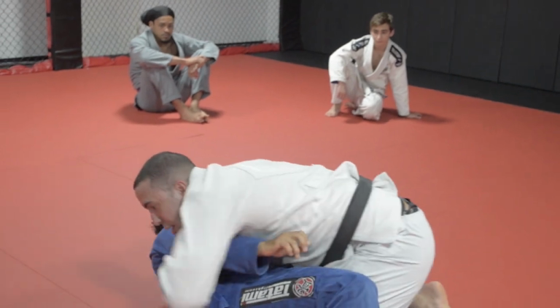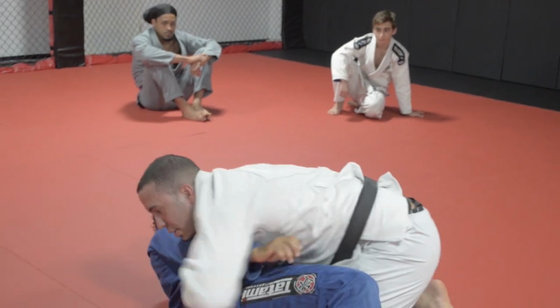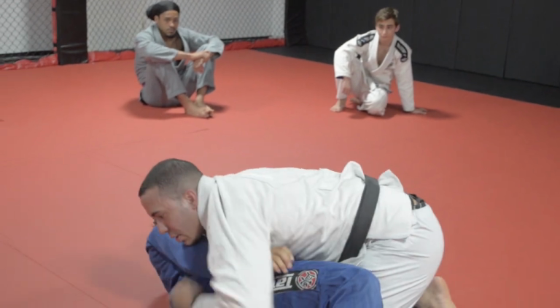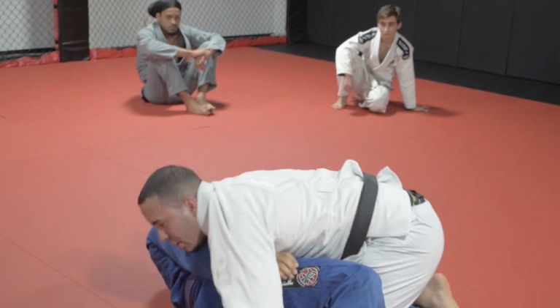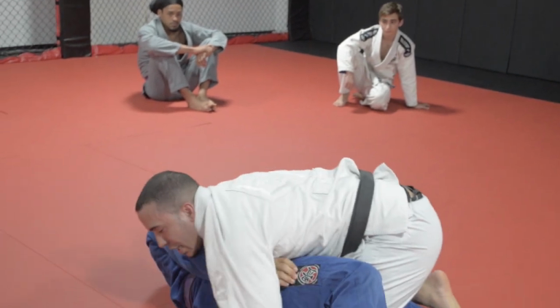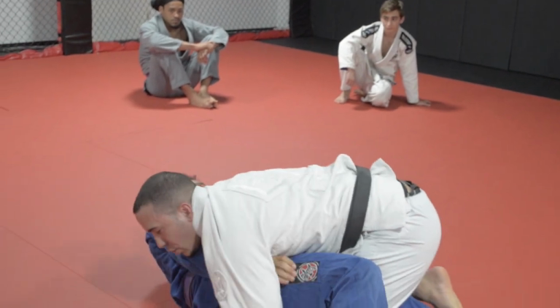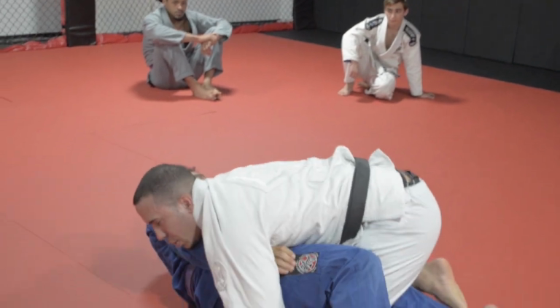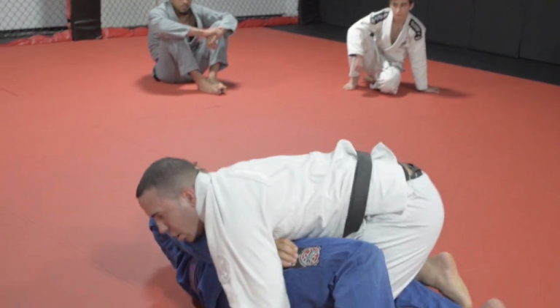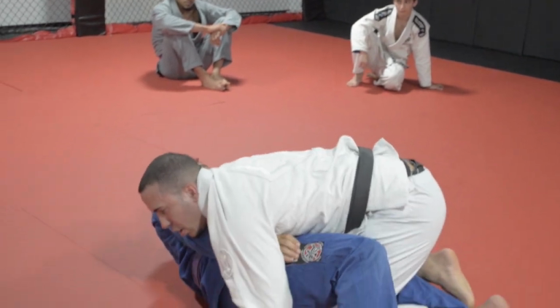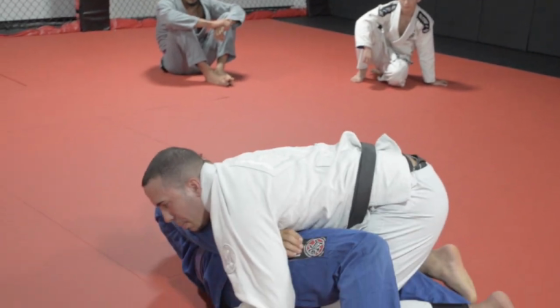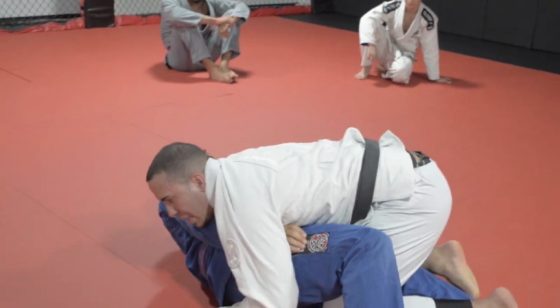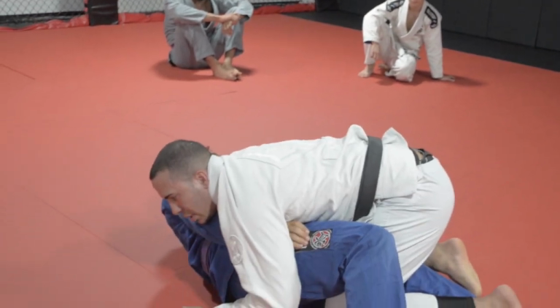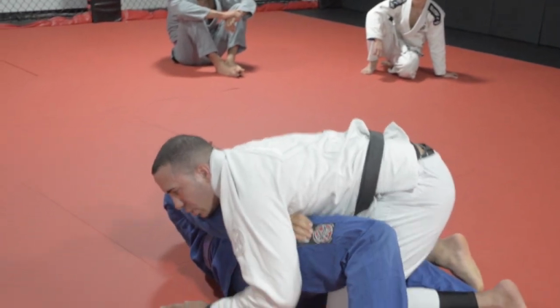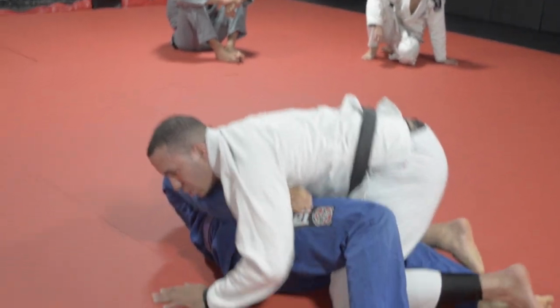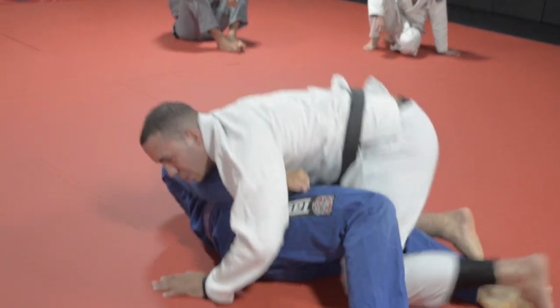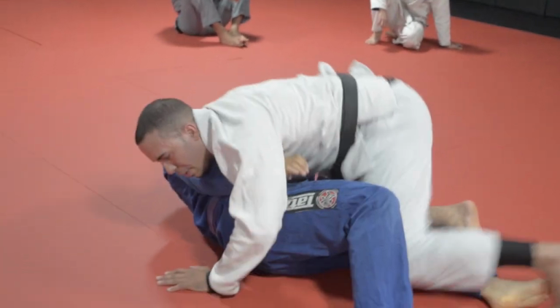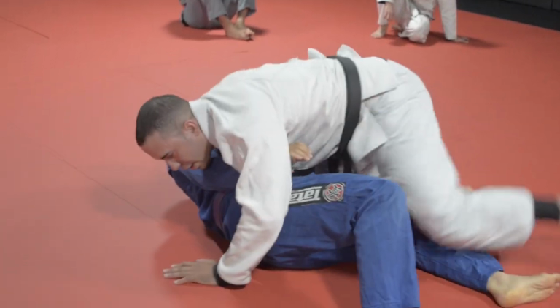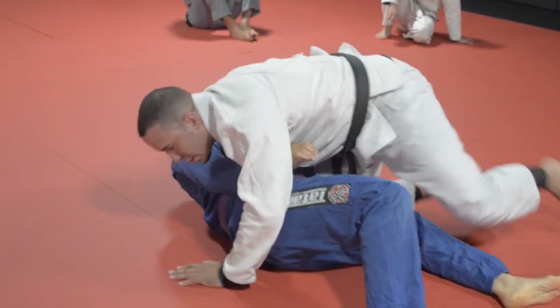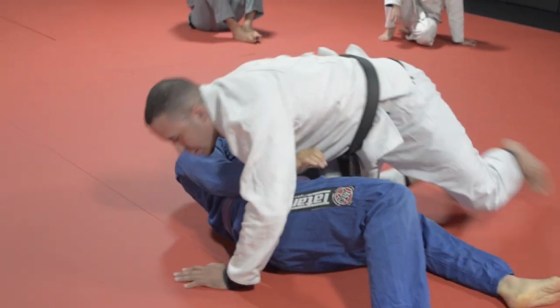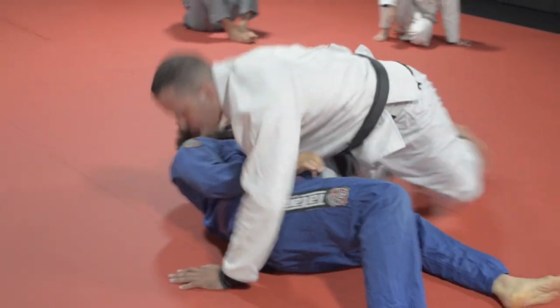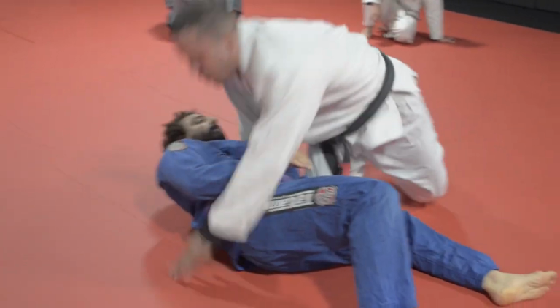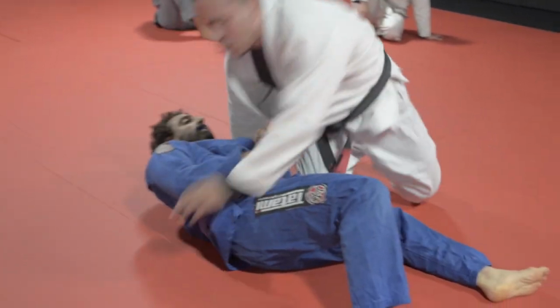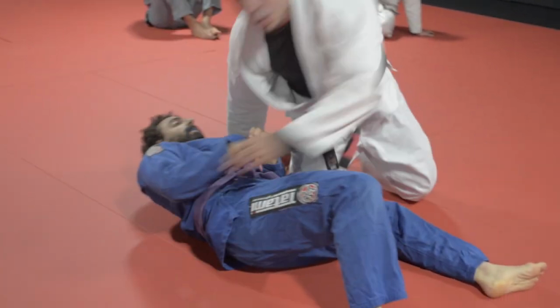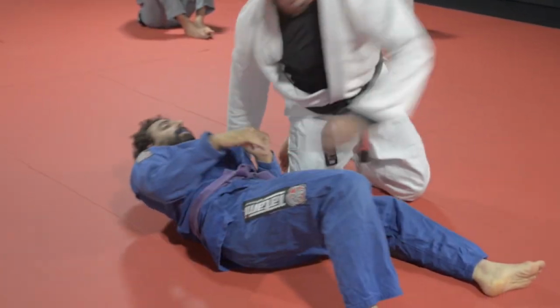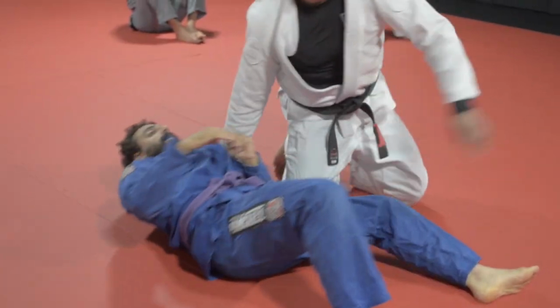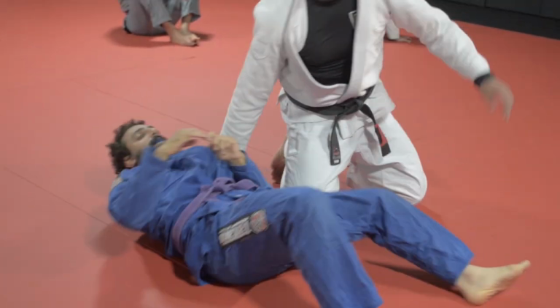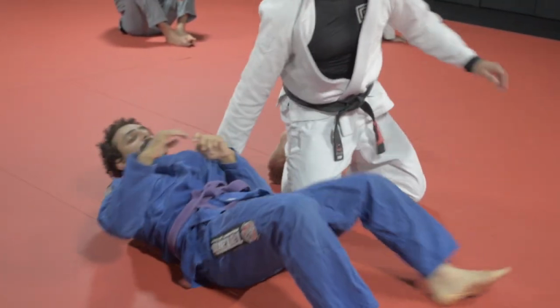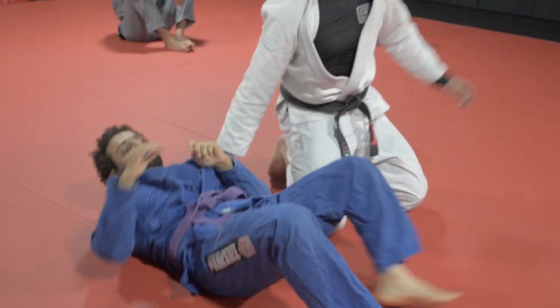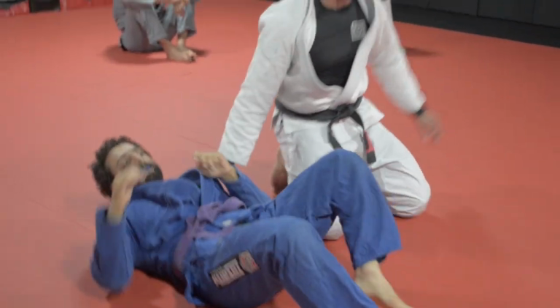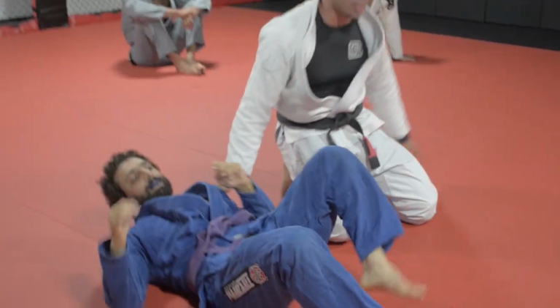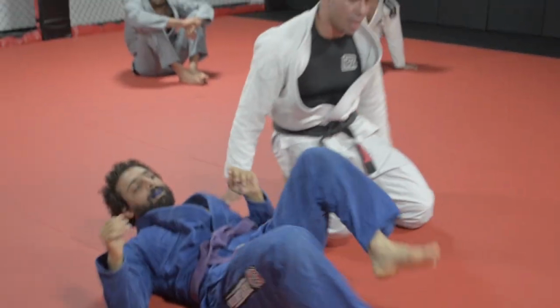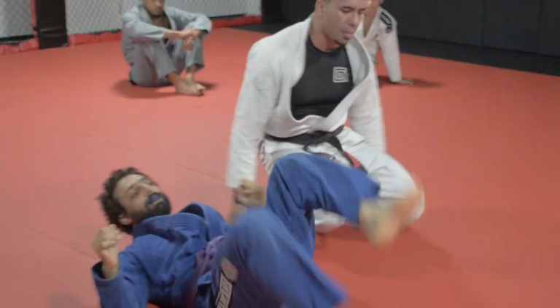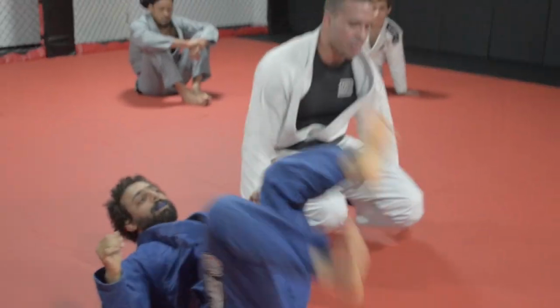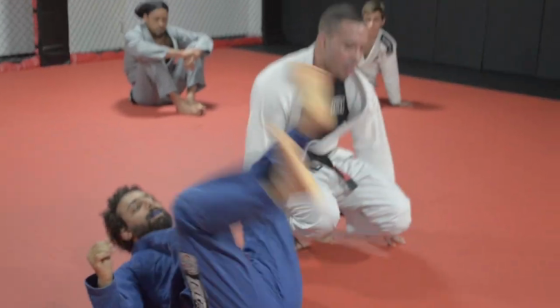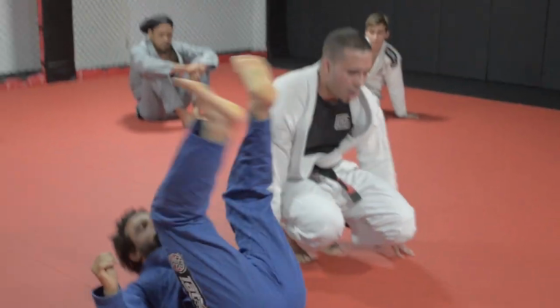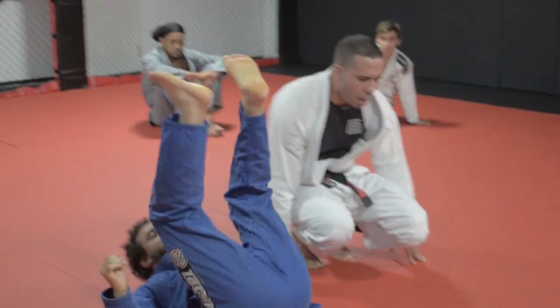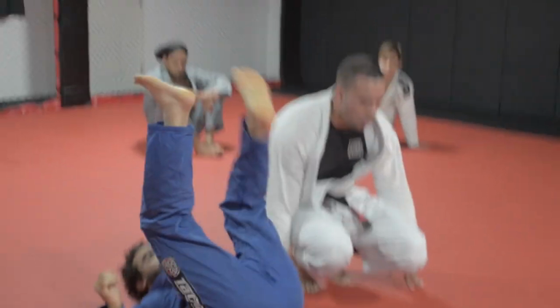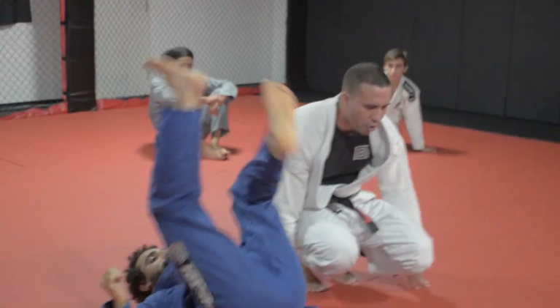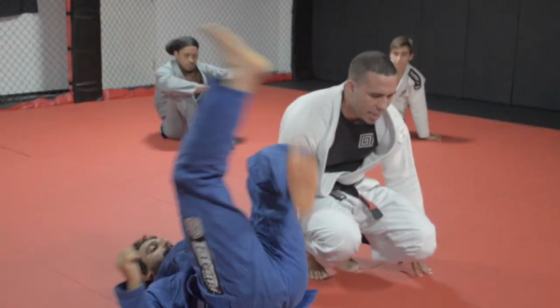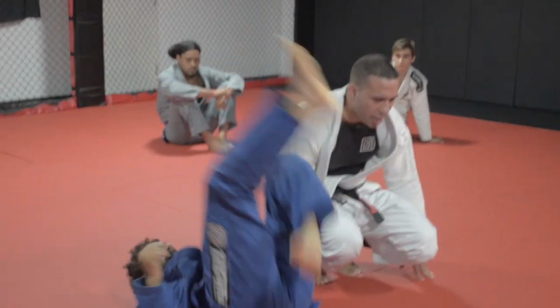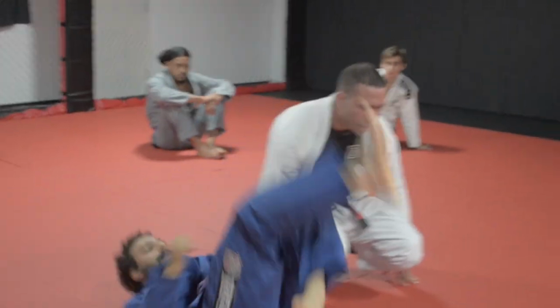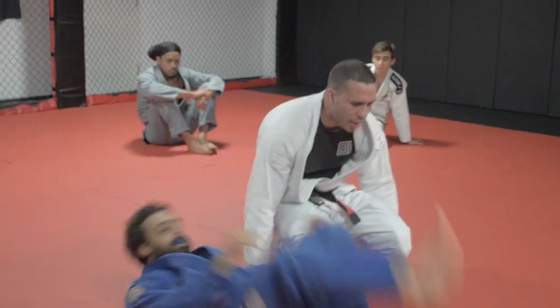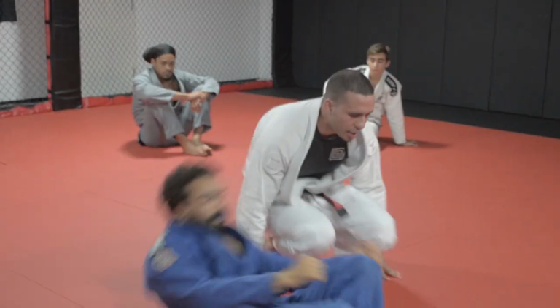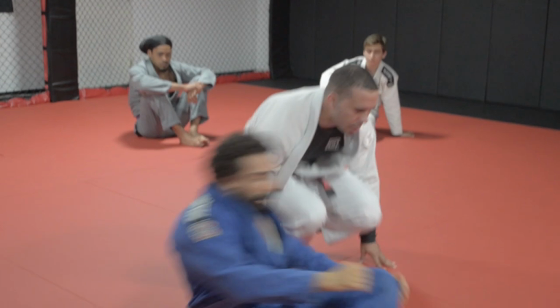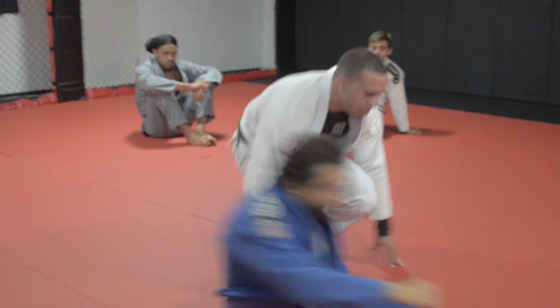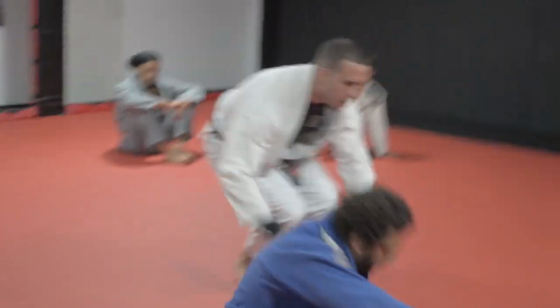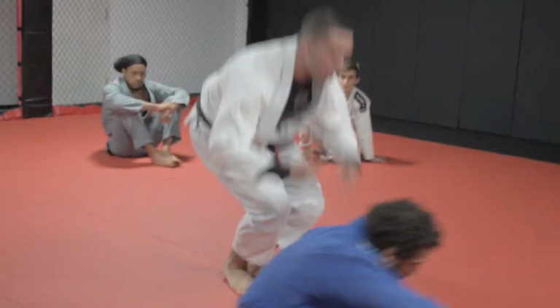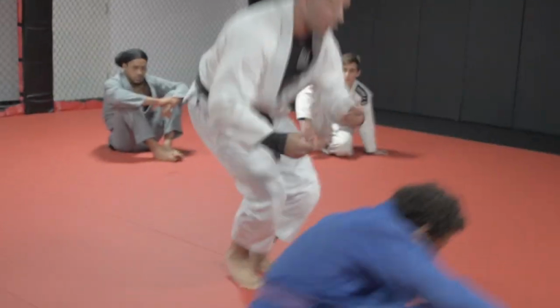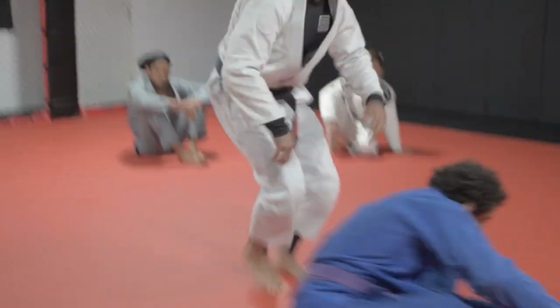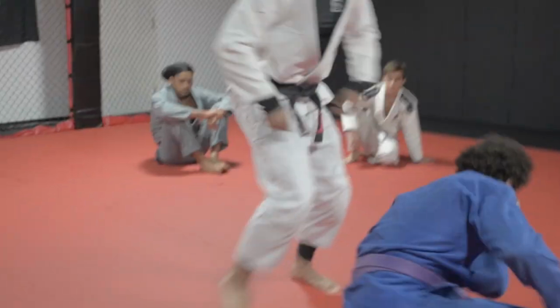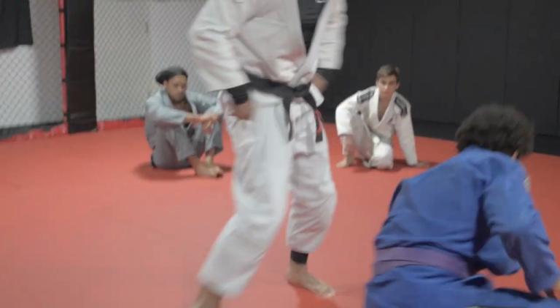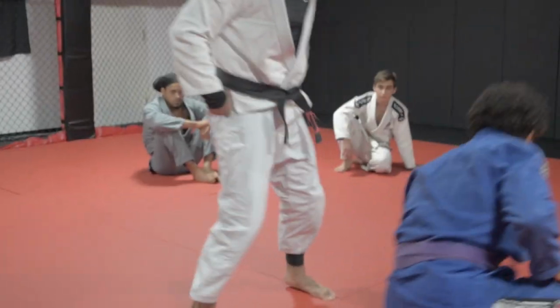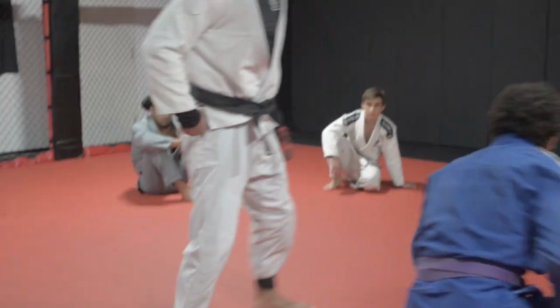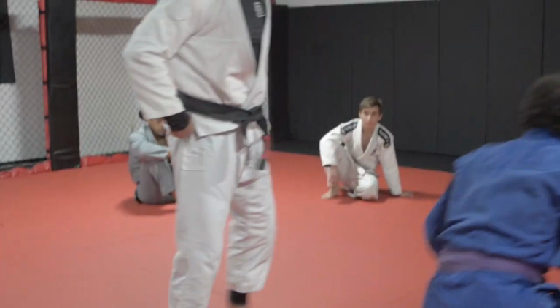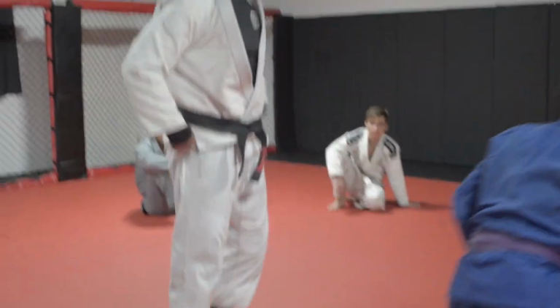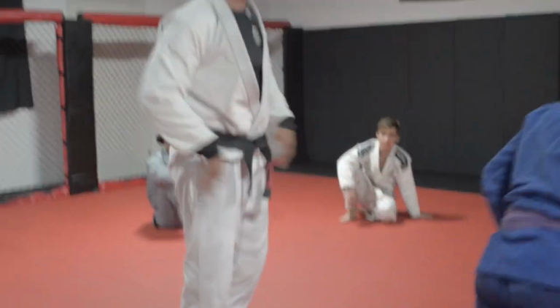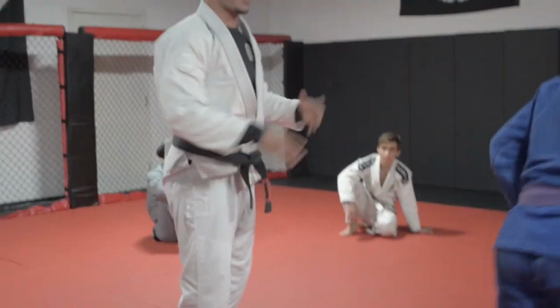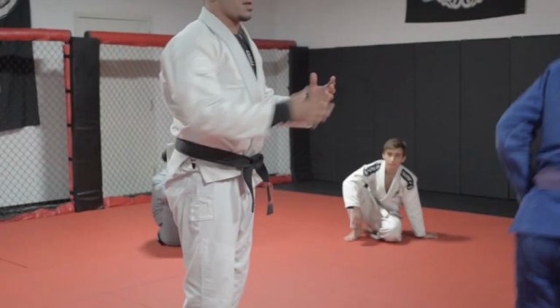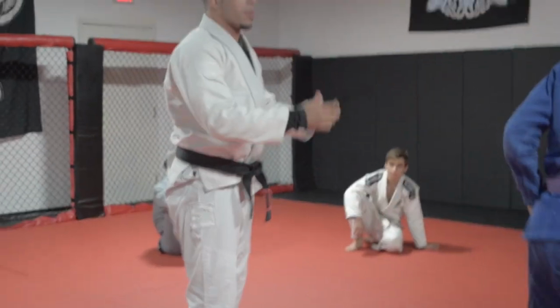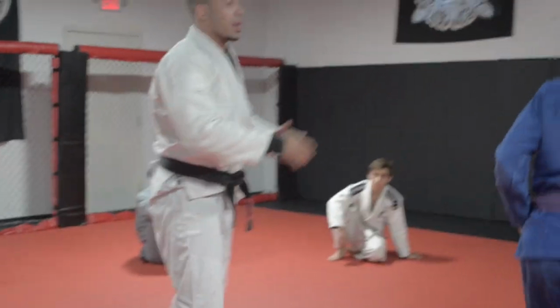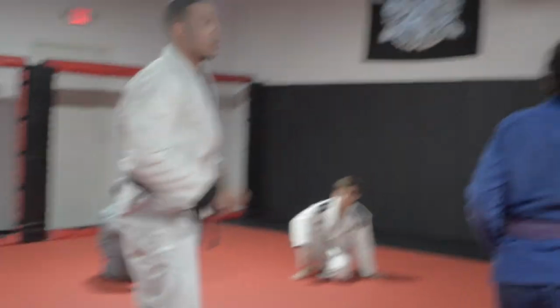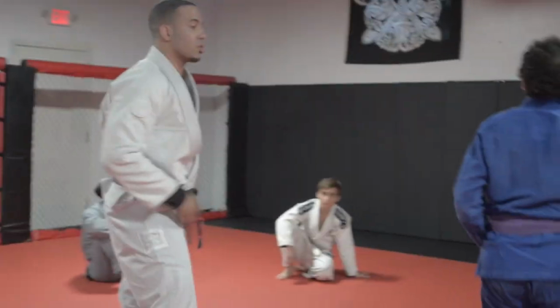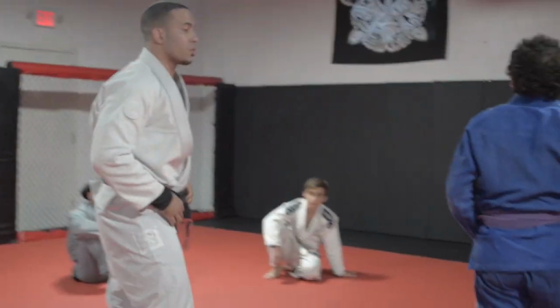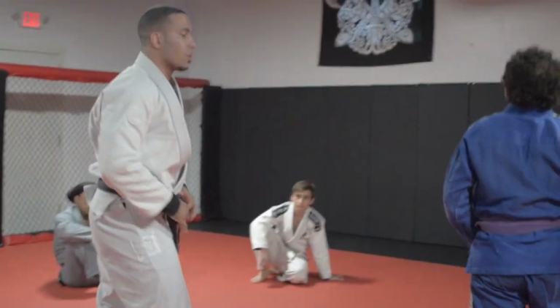And that's what we call a basic Uchimata. So I'll show you it a few more times and break down the concept a little further in terms of how I'm getting control.